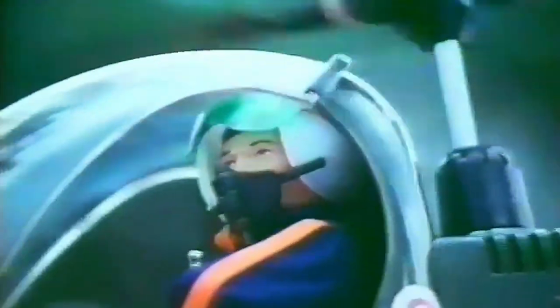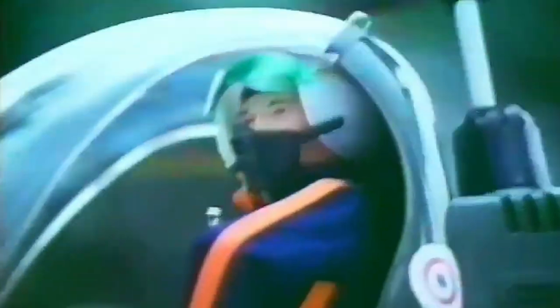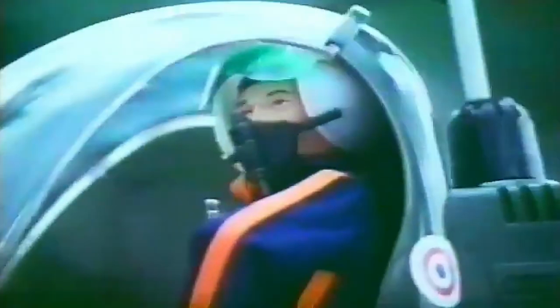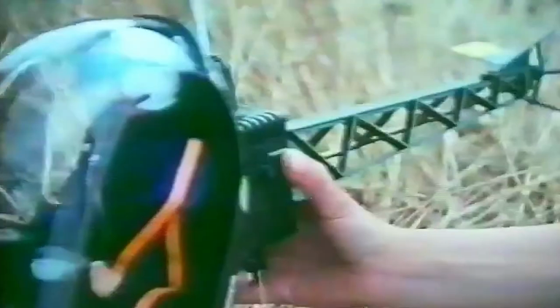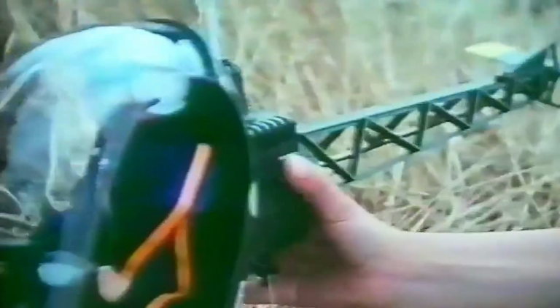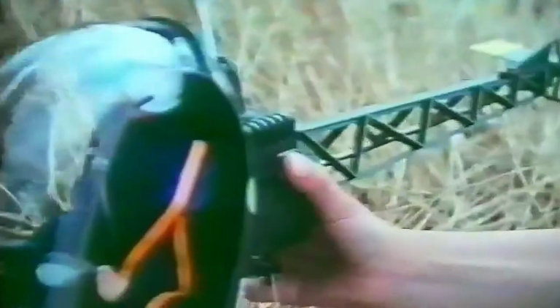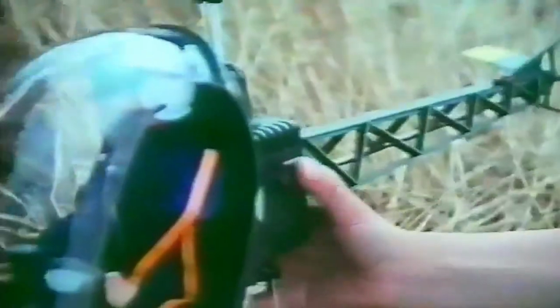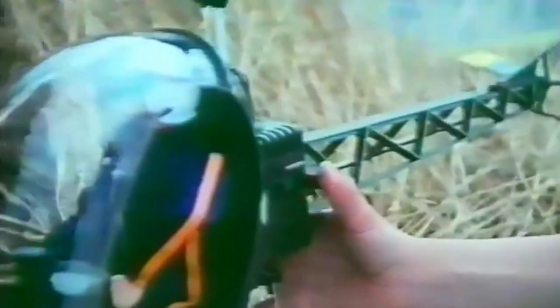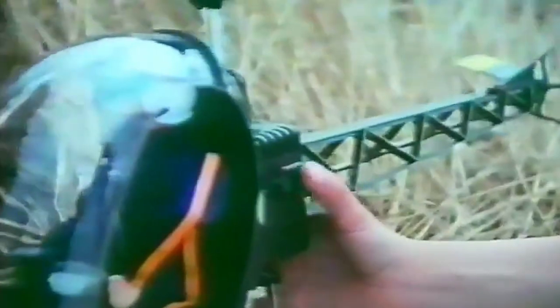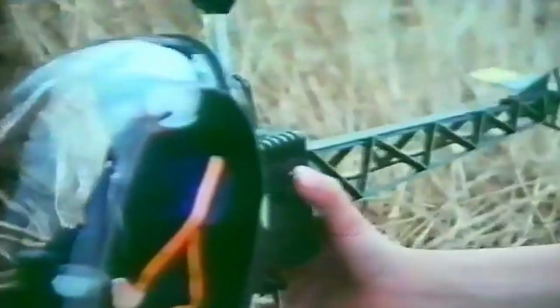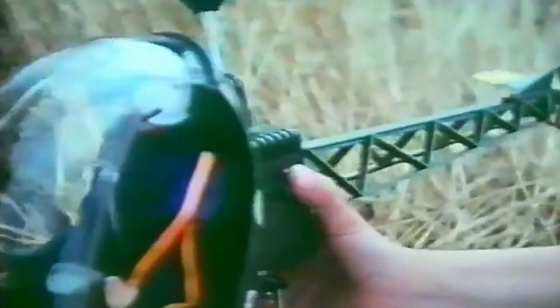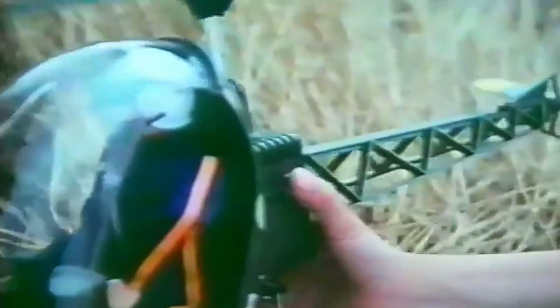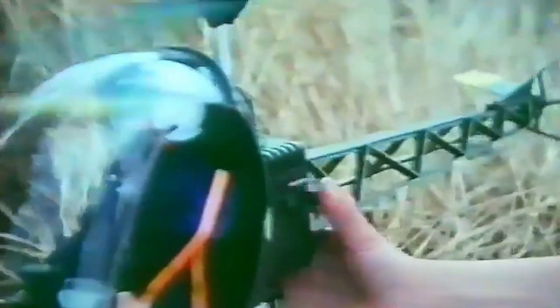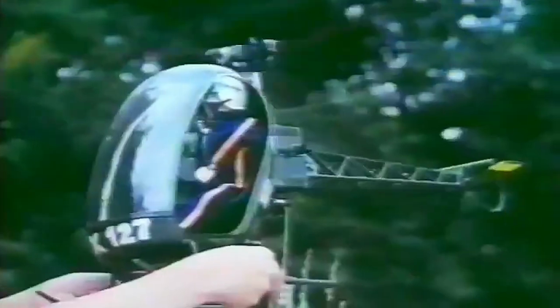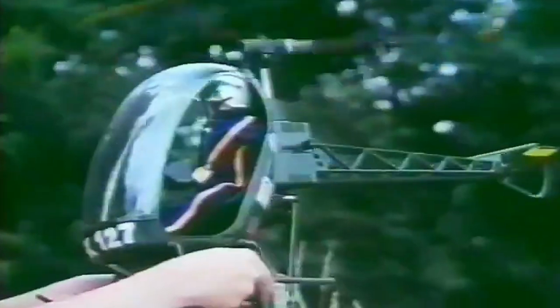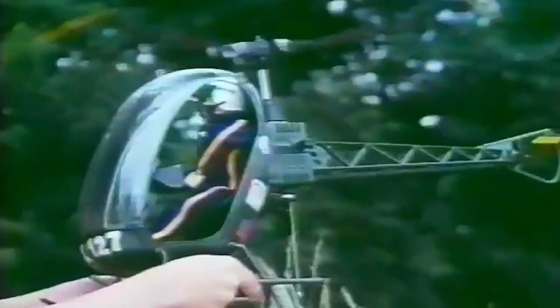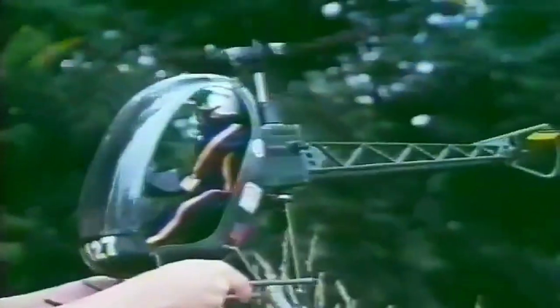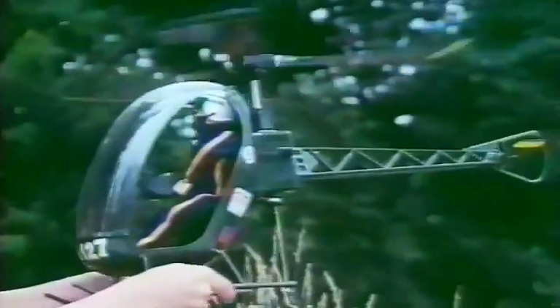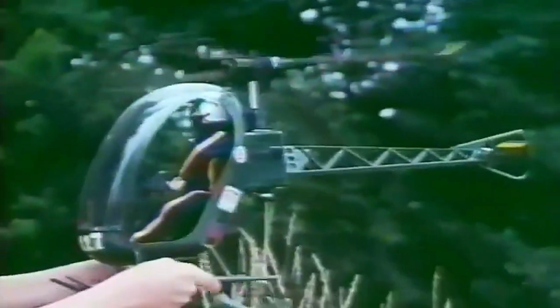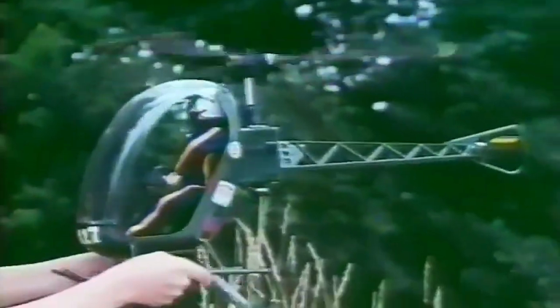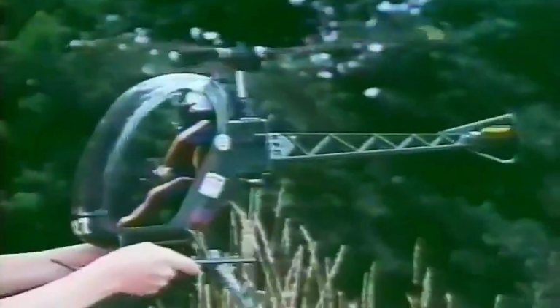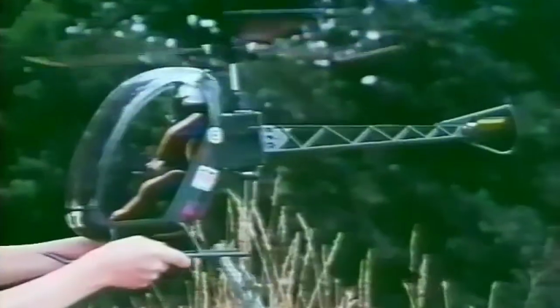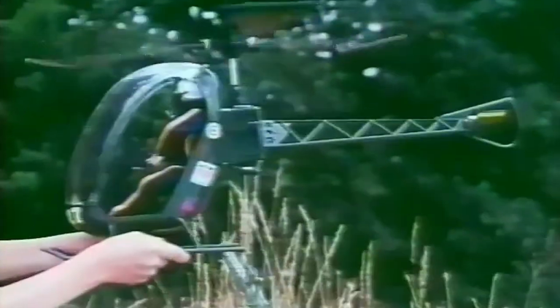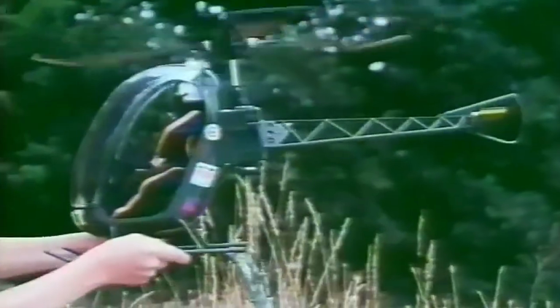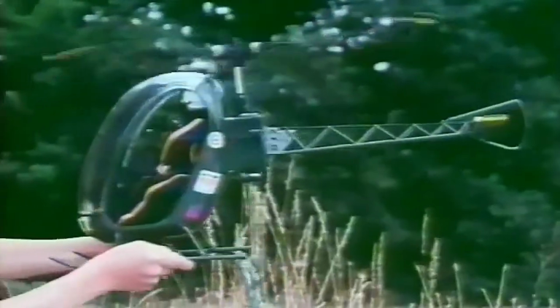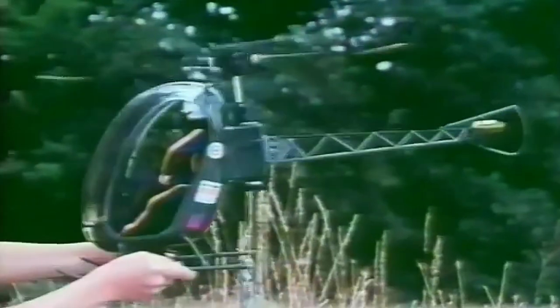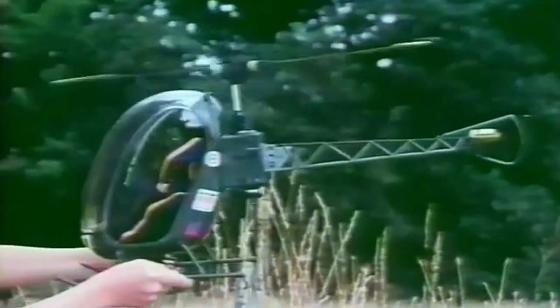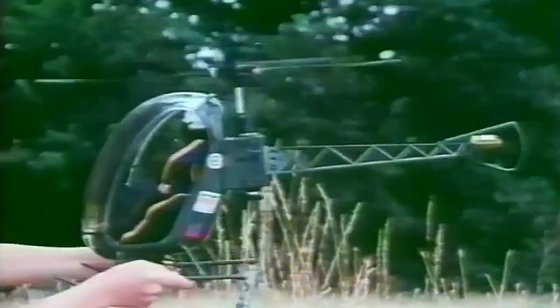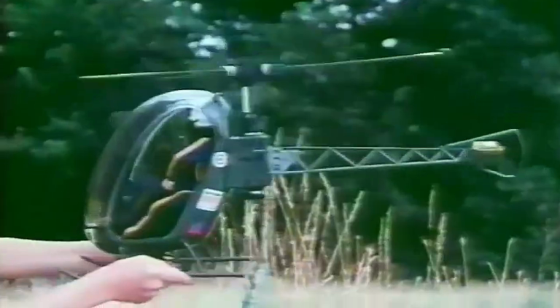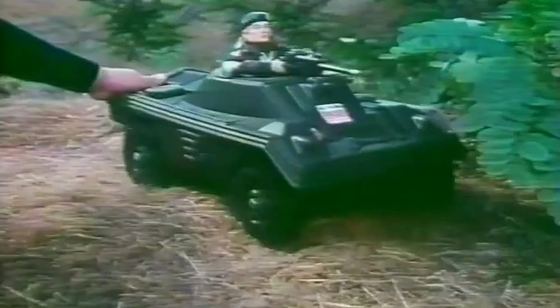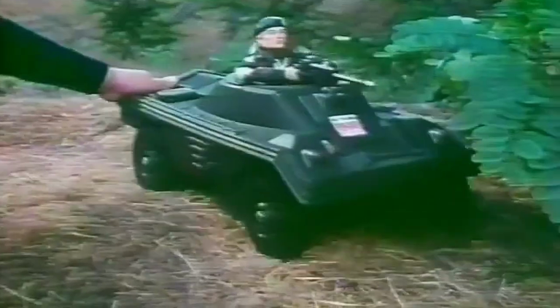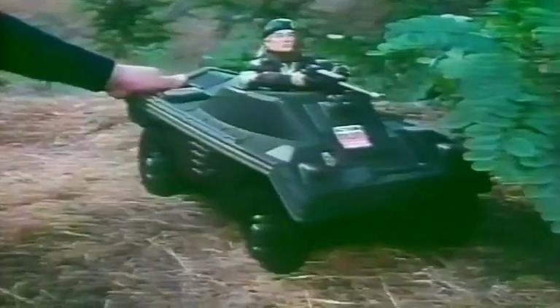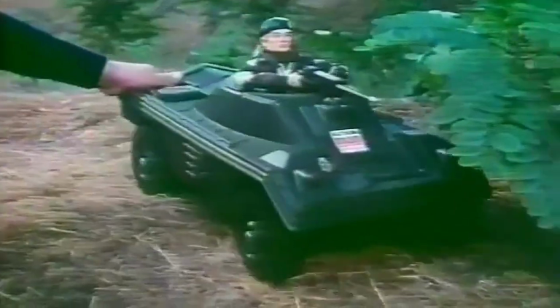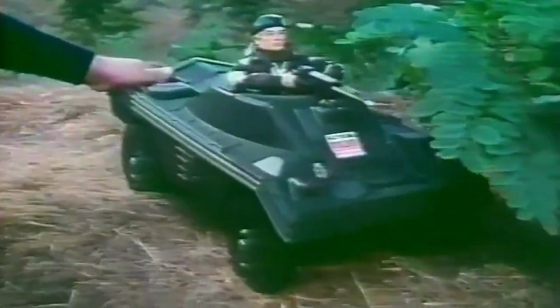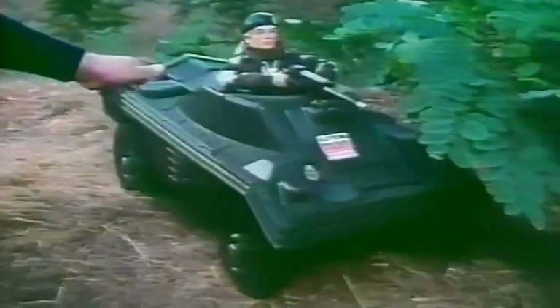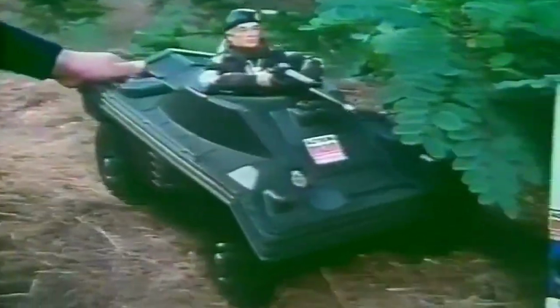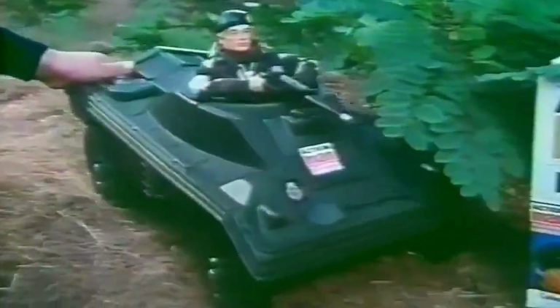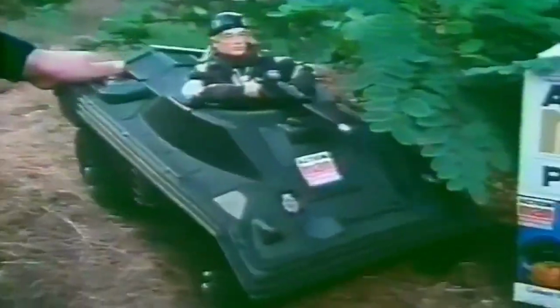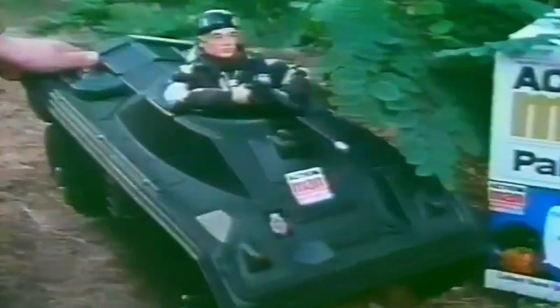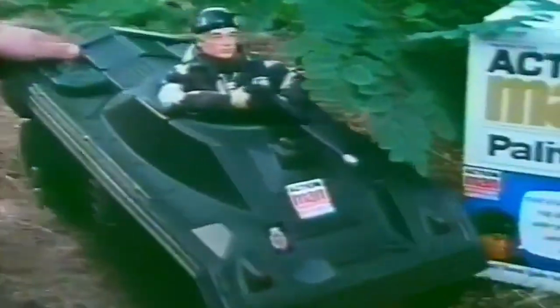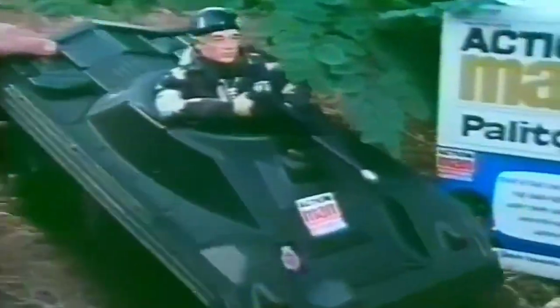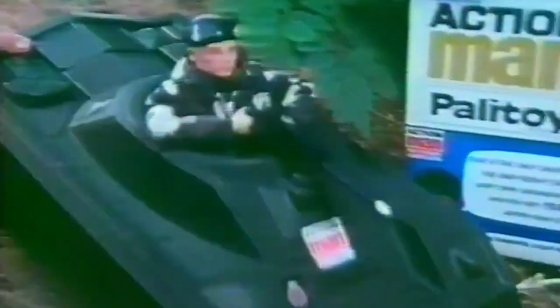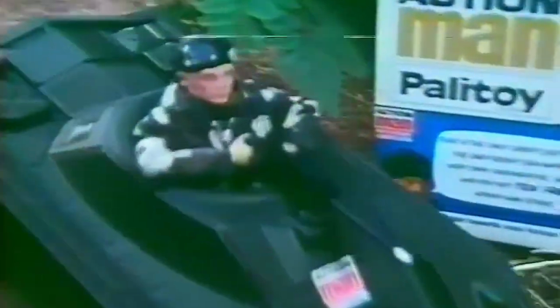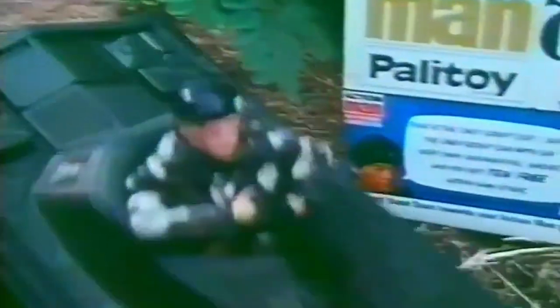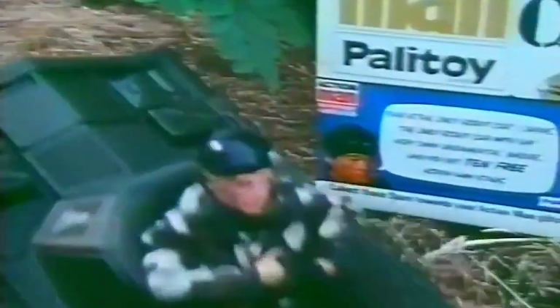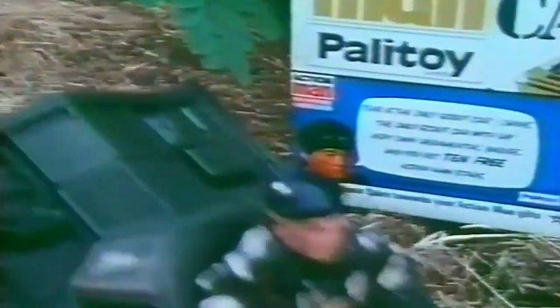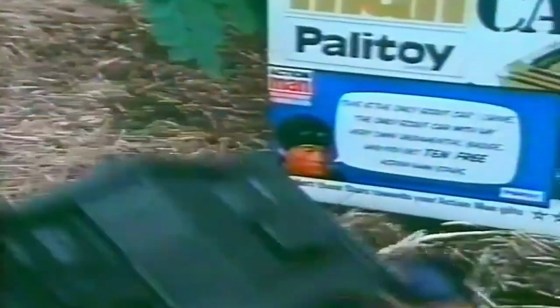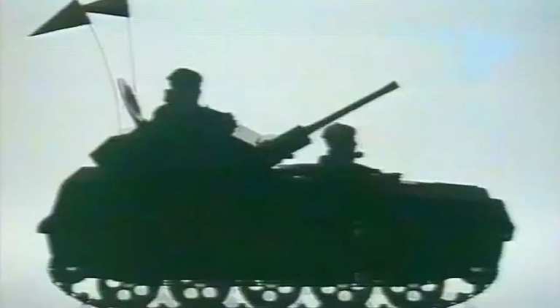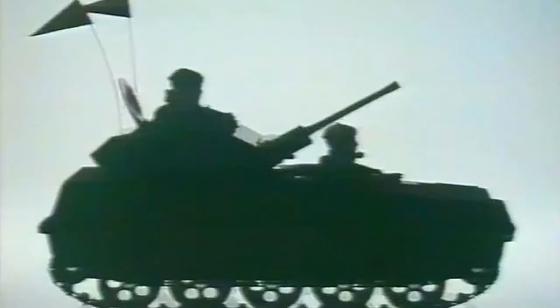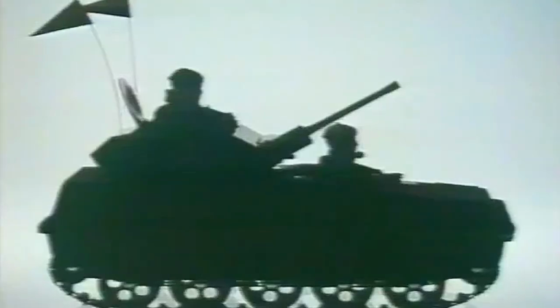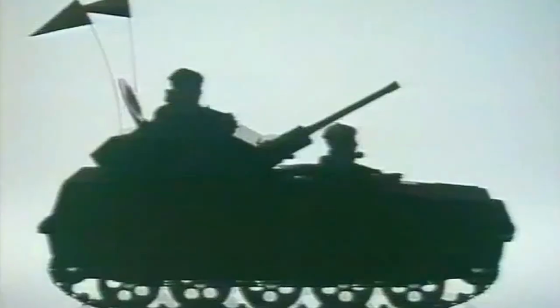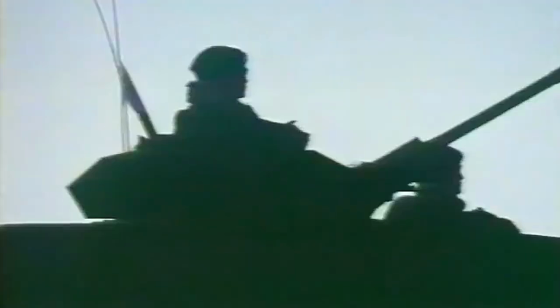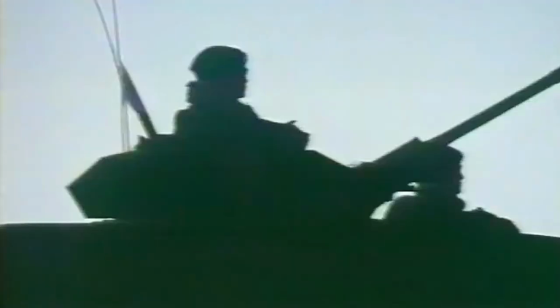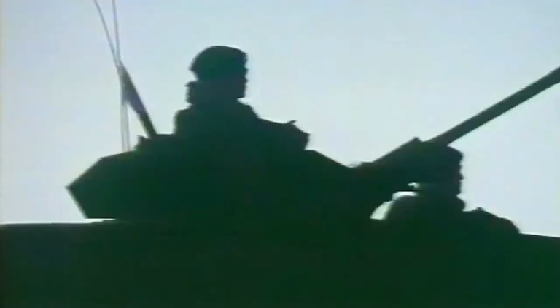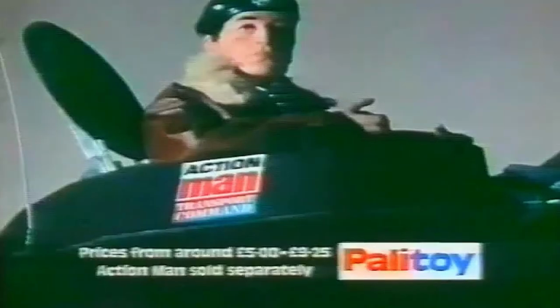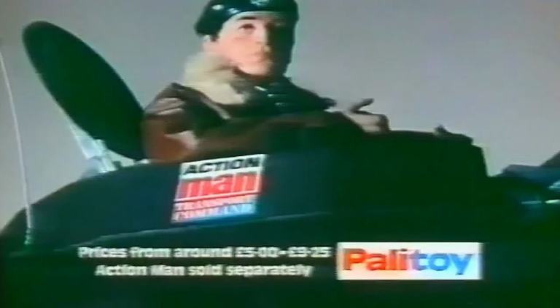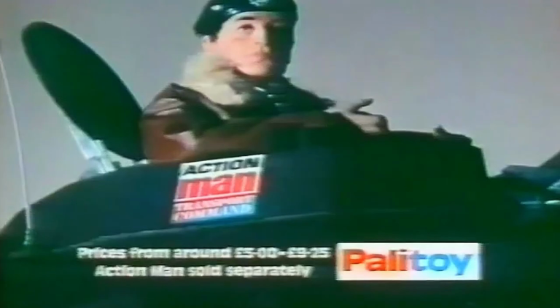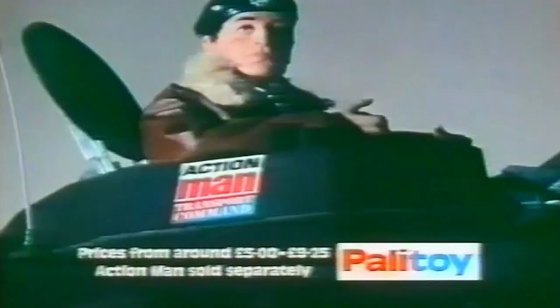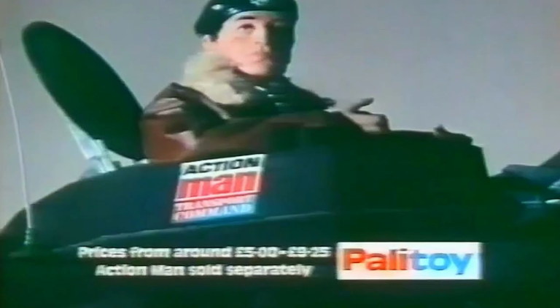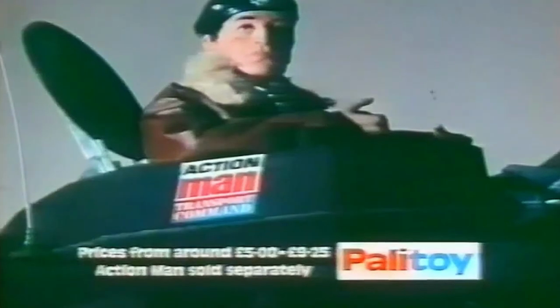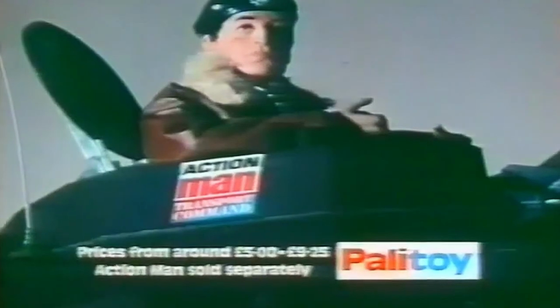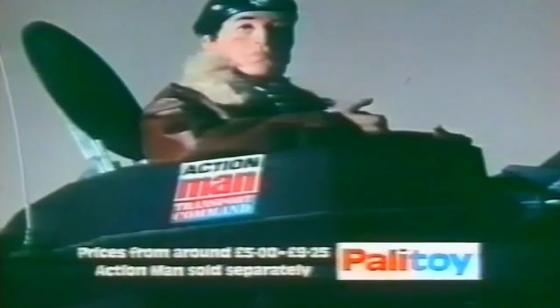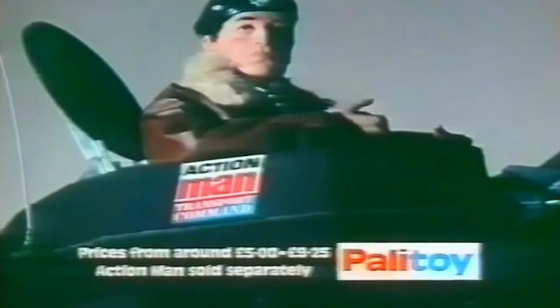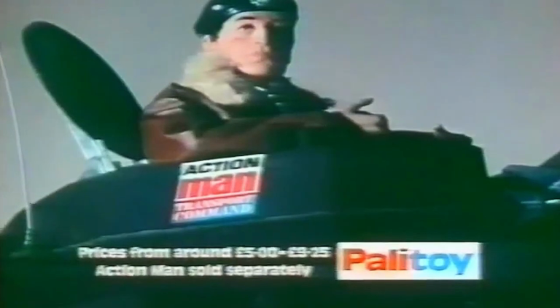You can send off for a free workshop accessories kit by collecting the stars with every pack. Action Man Transport Command.